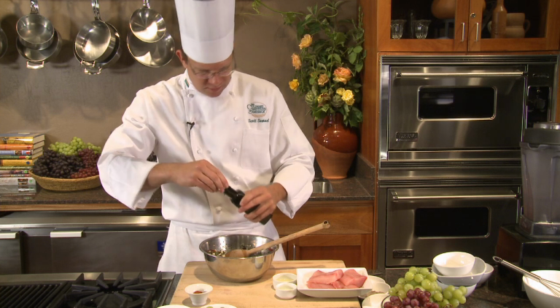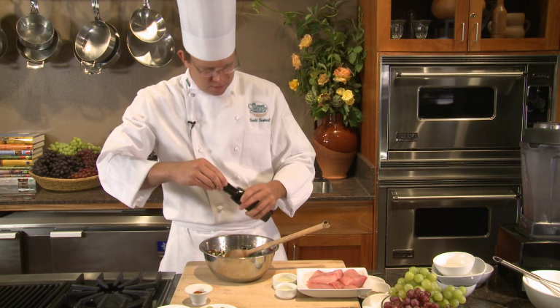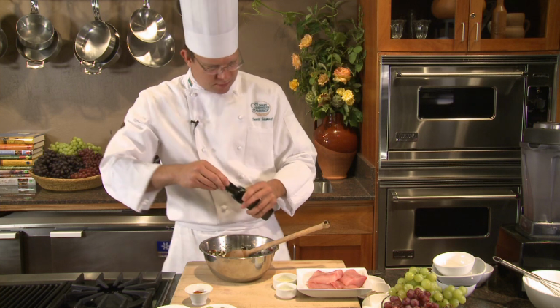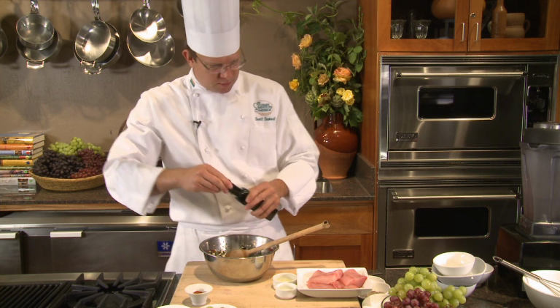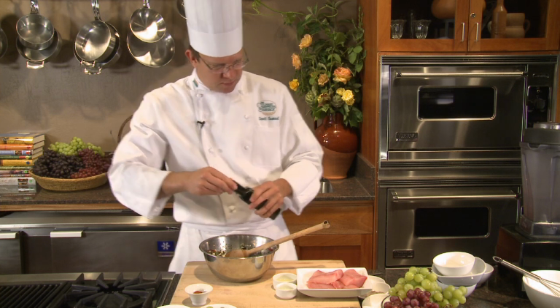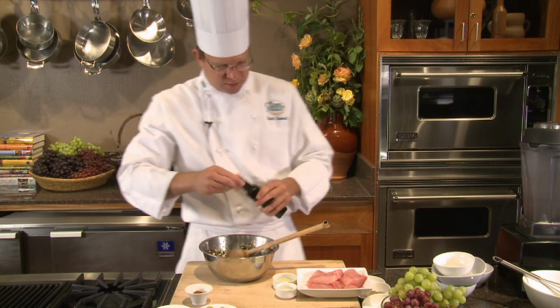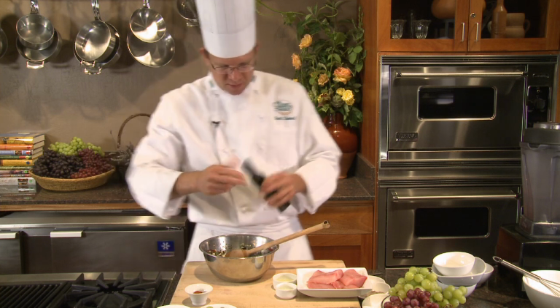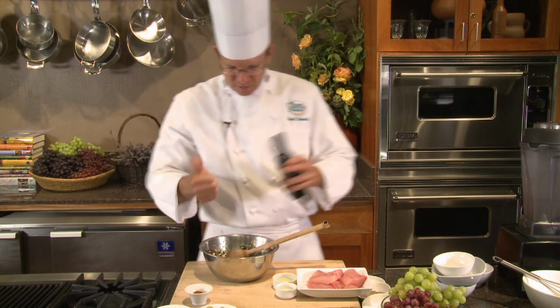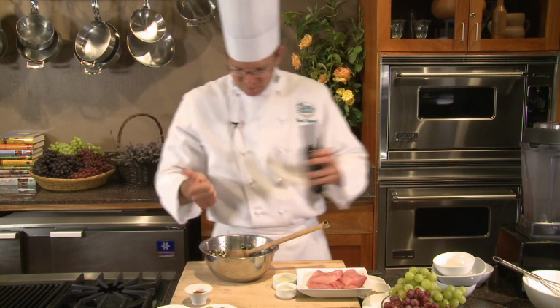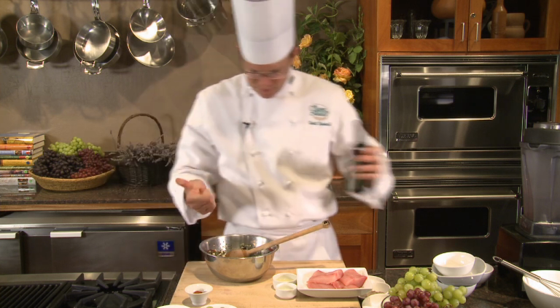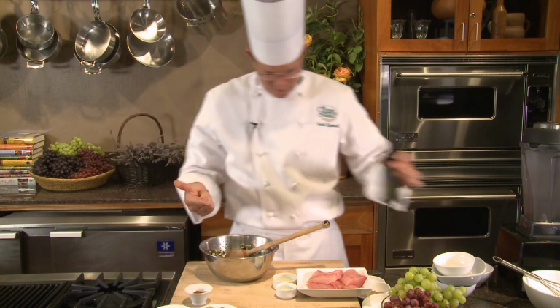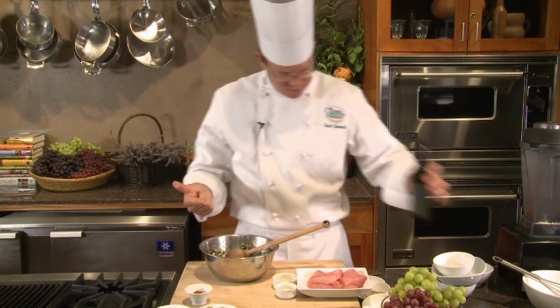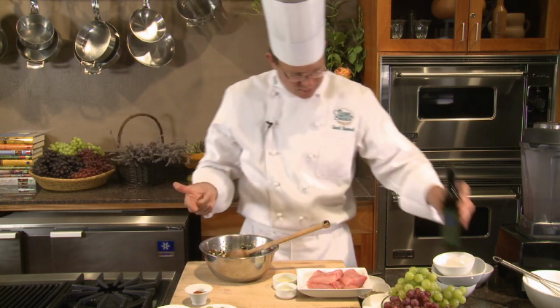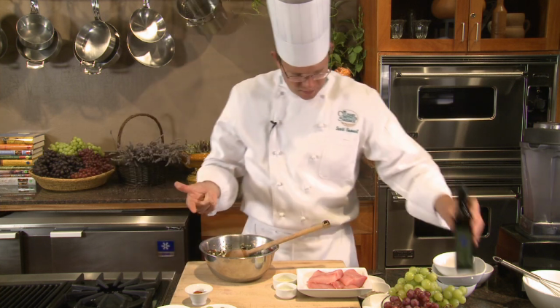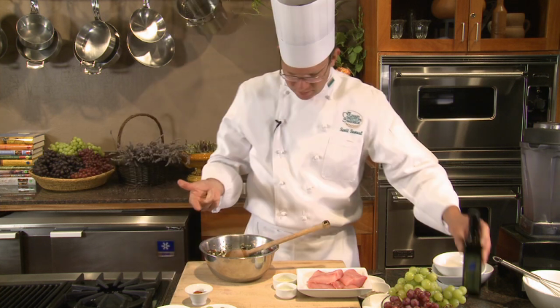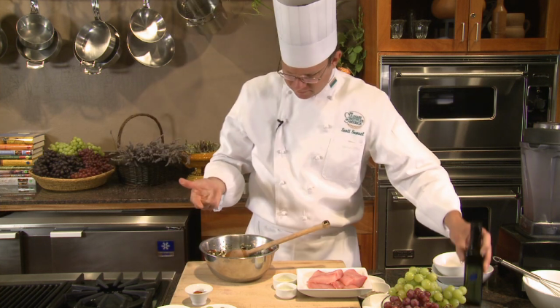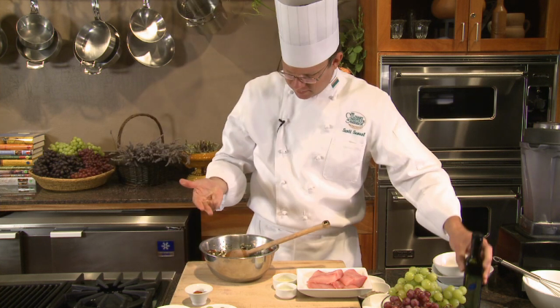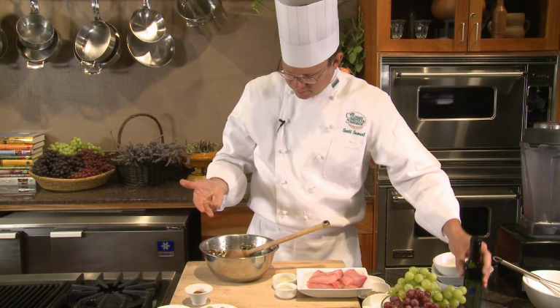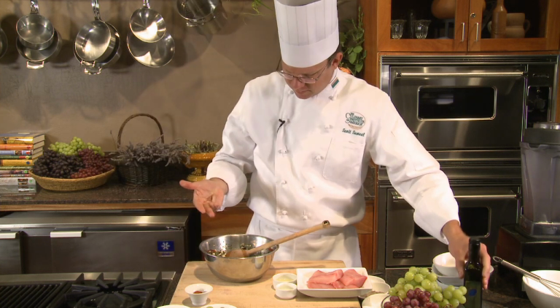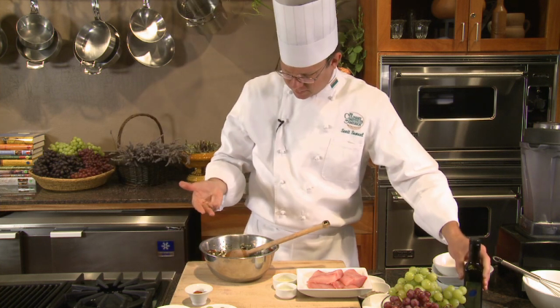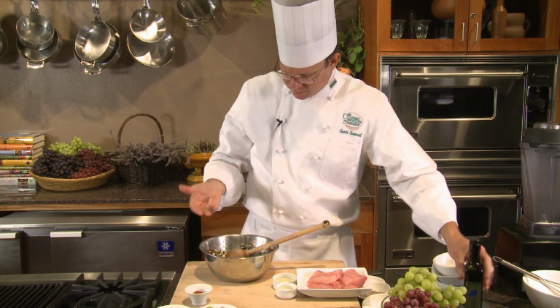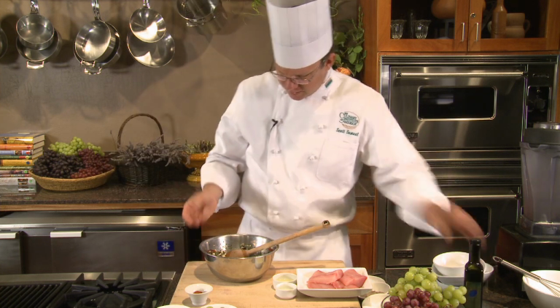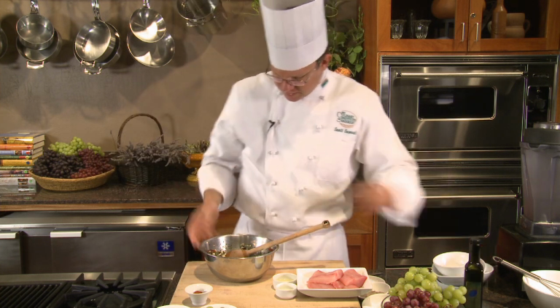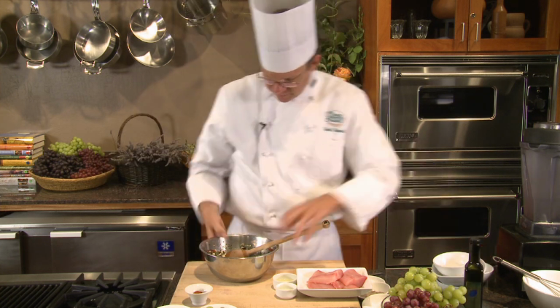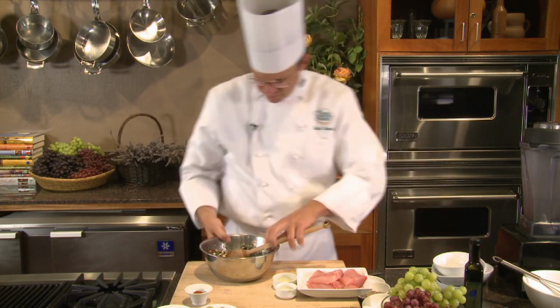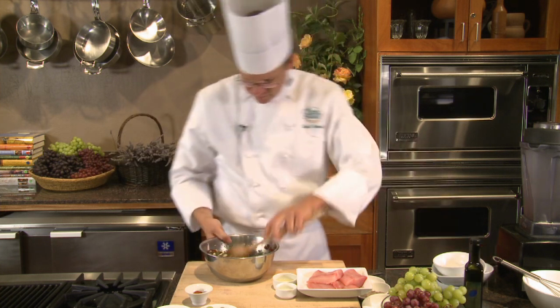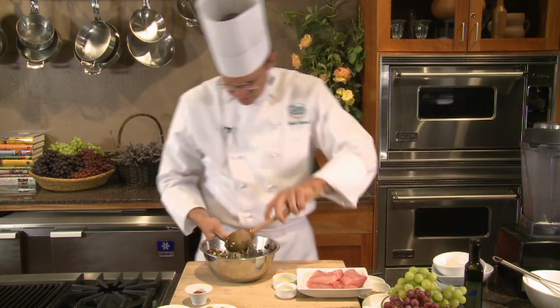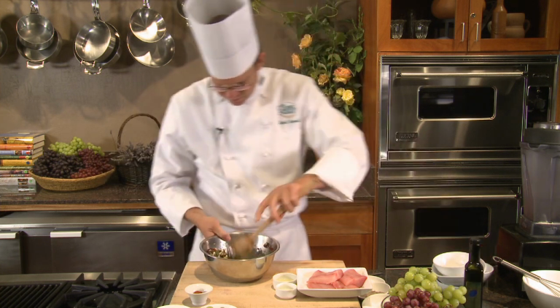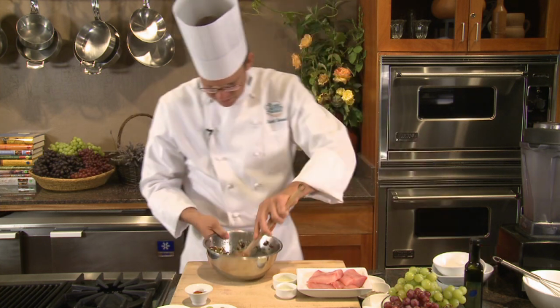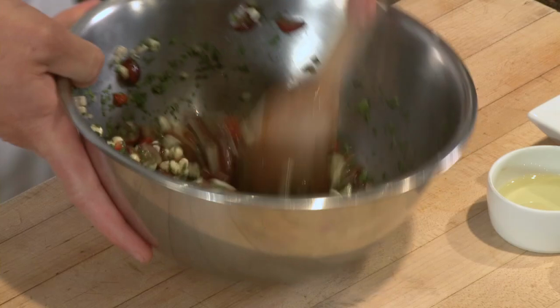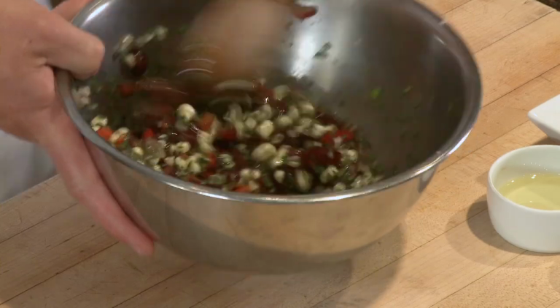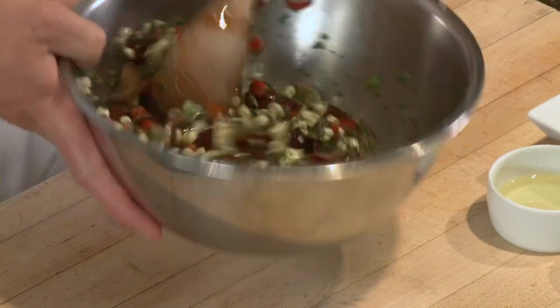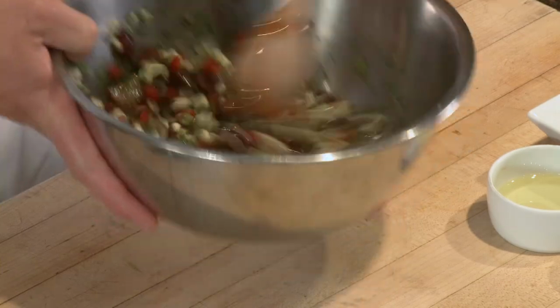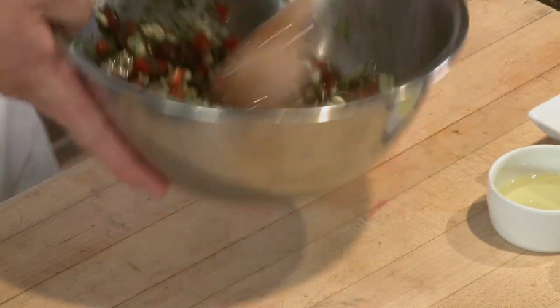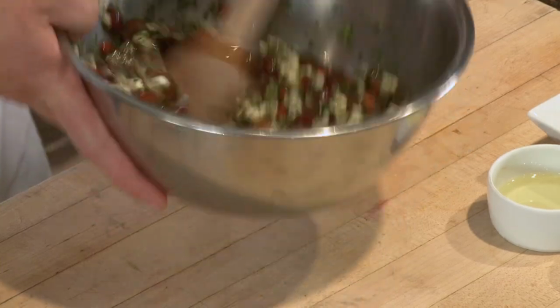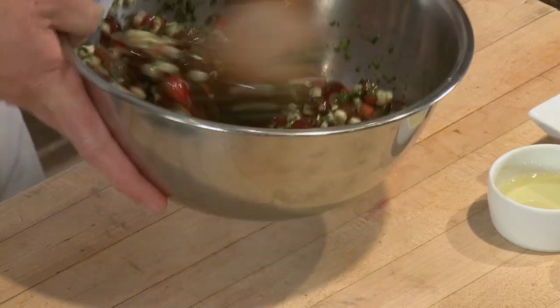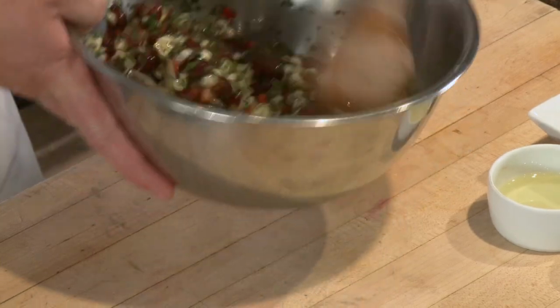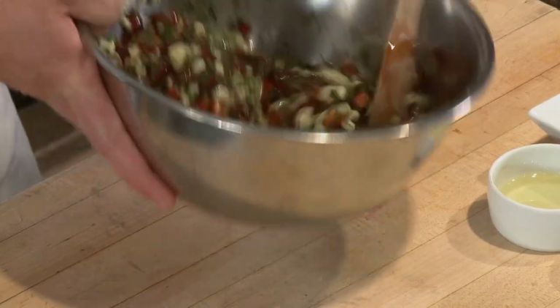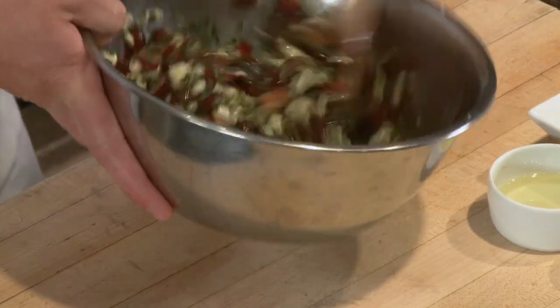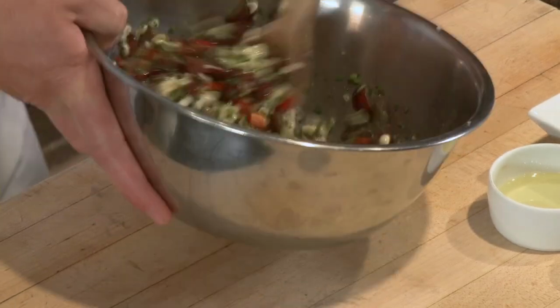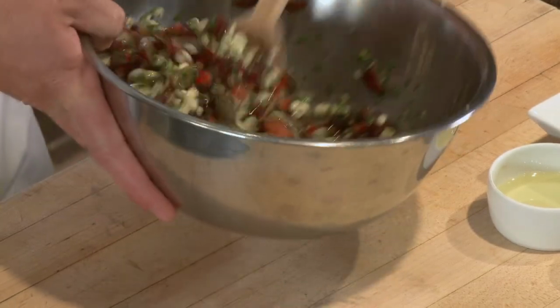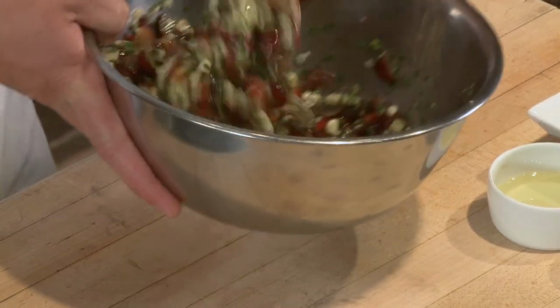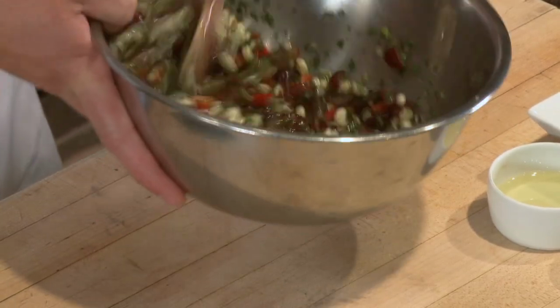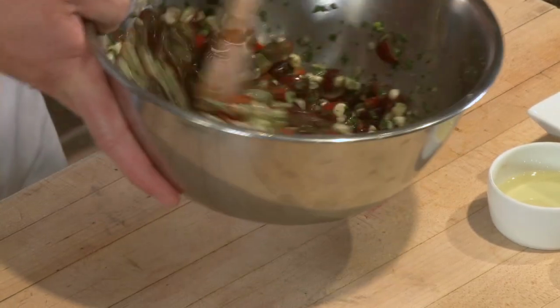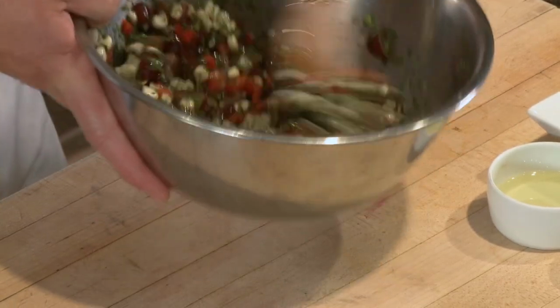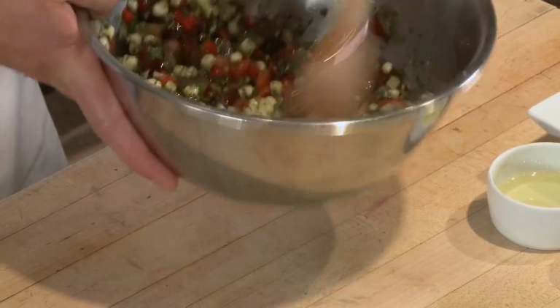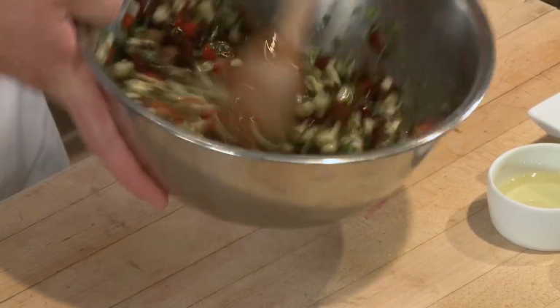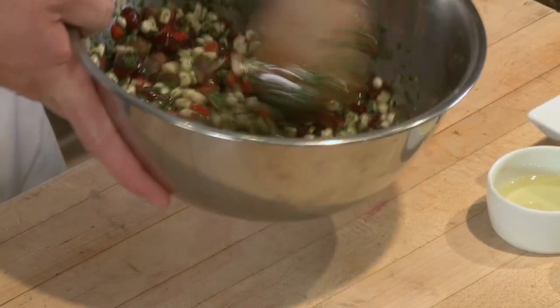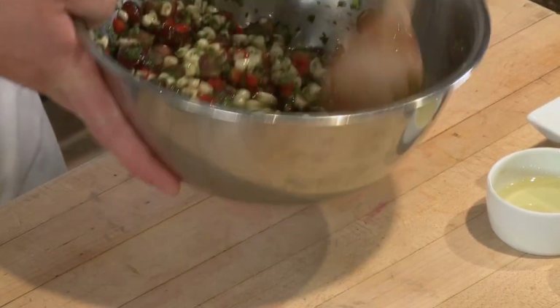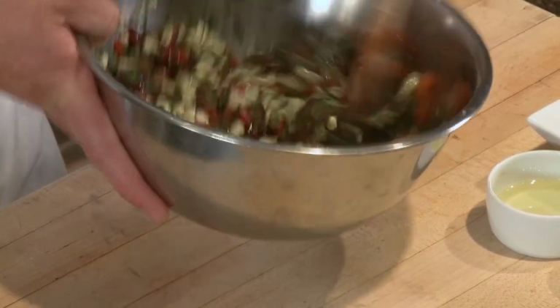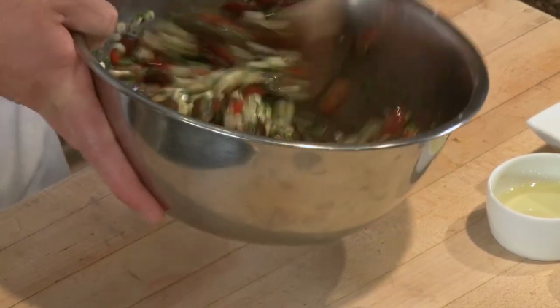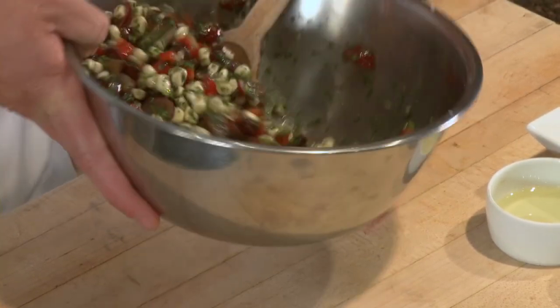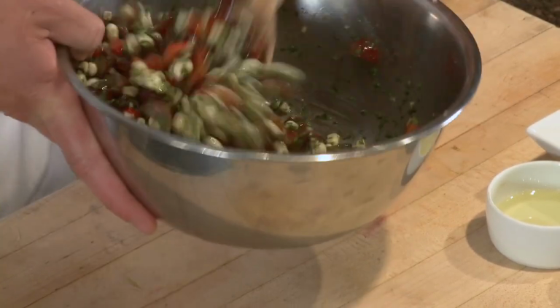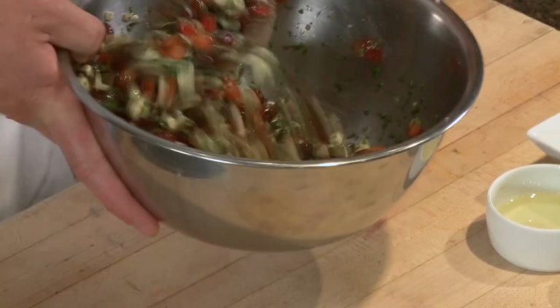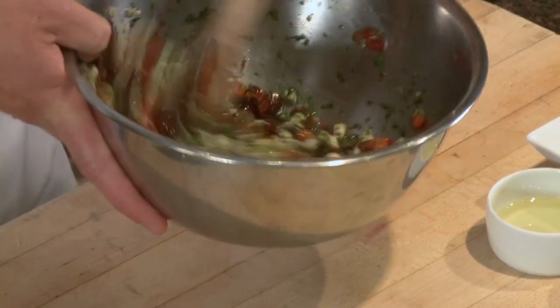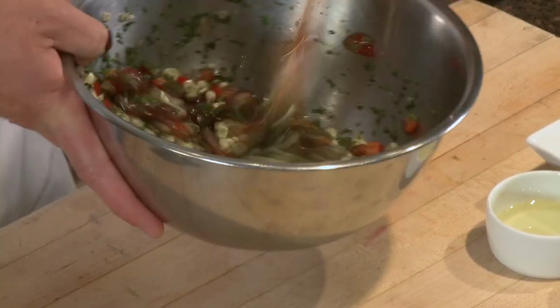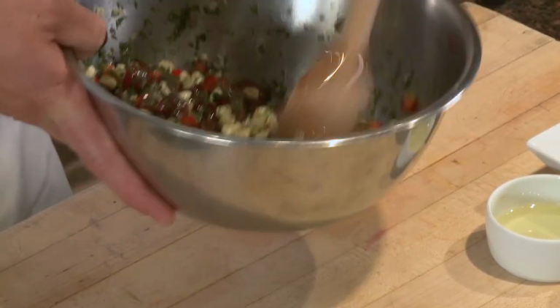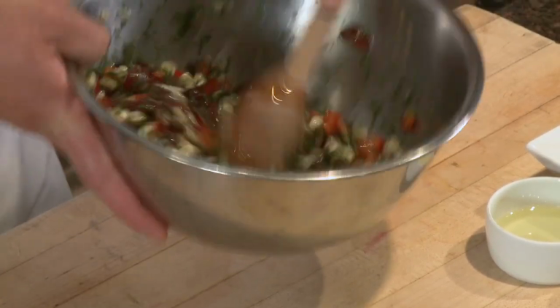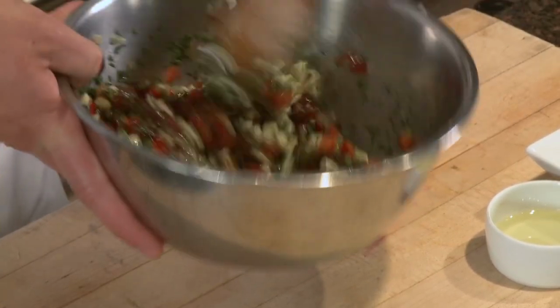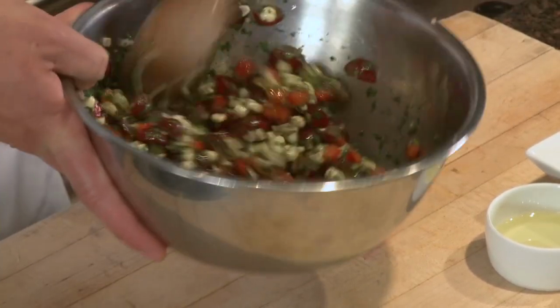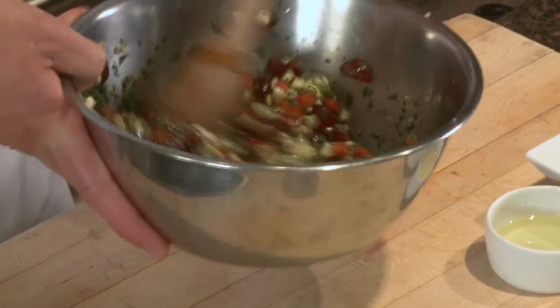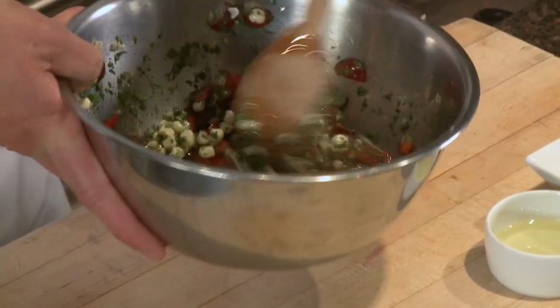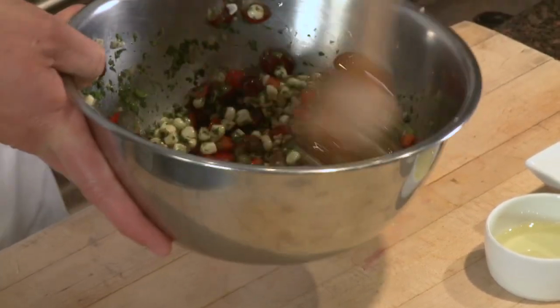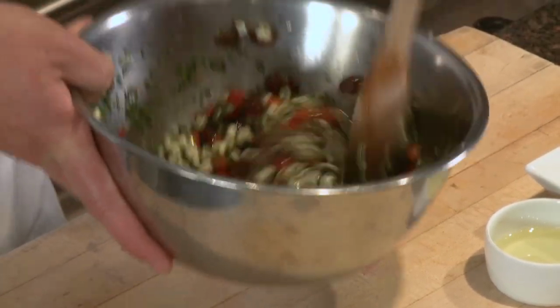So salt, pepper, olive oil, and the sweetness of the grapes. Let's set this aside for about 20 minutes.